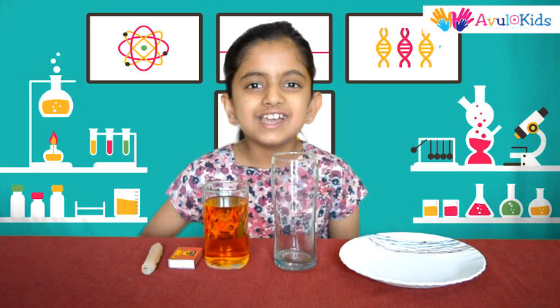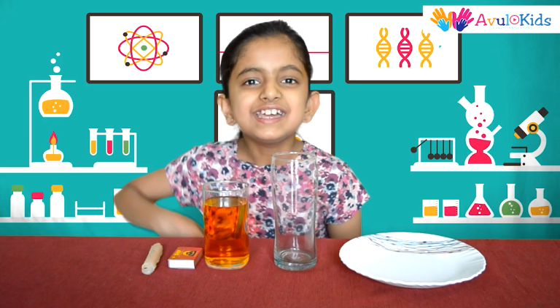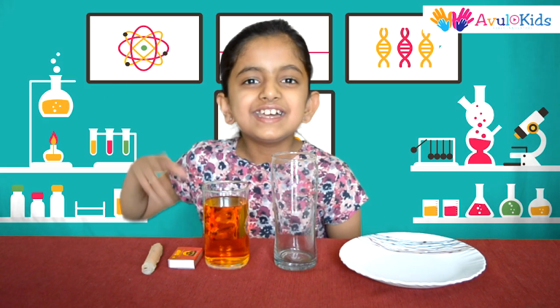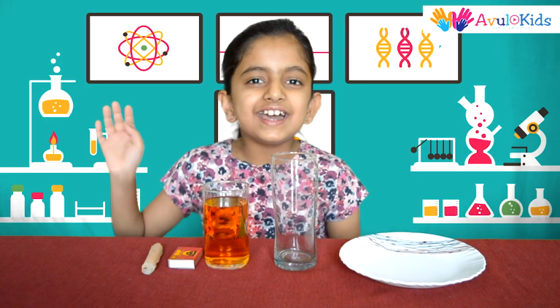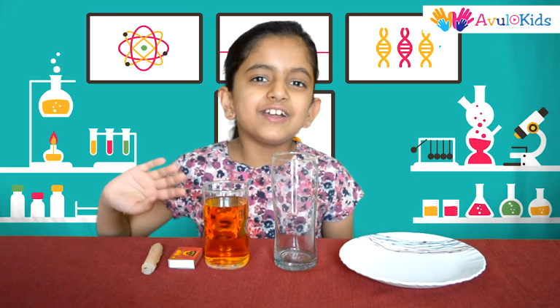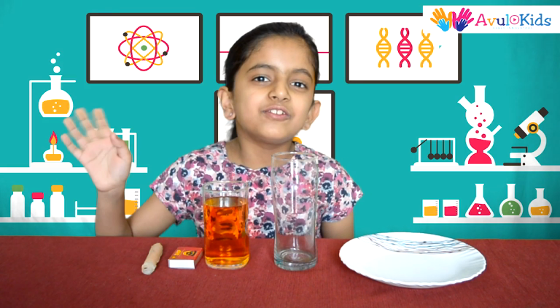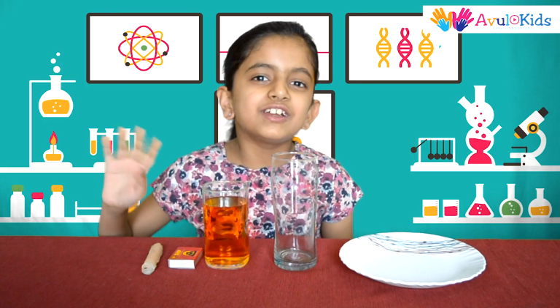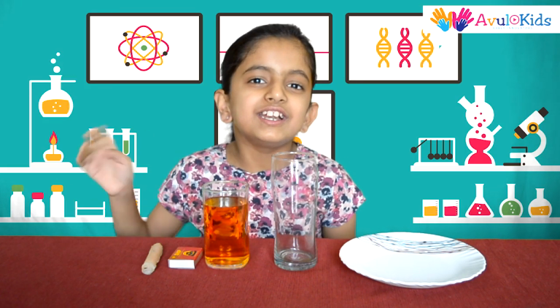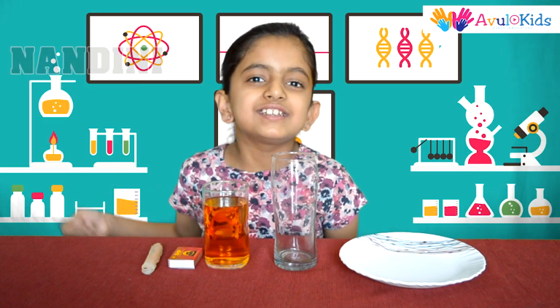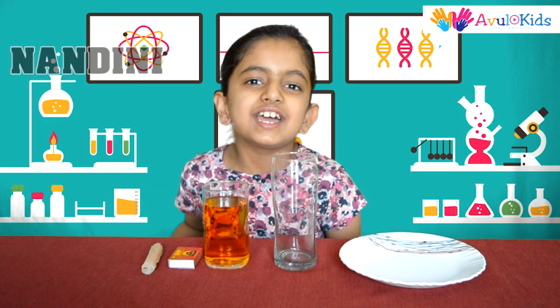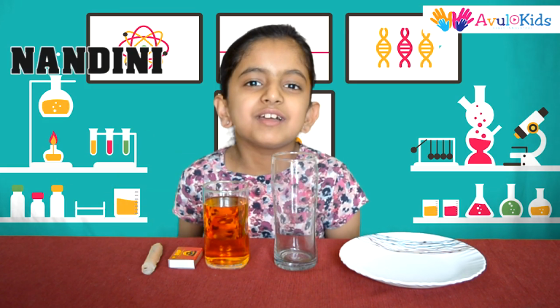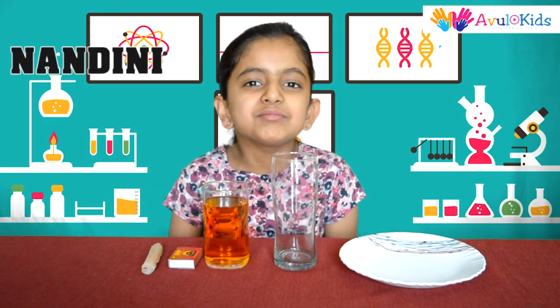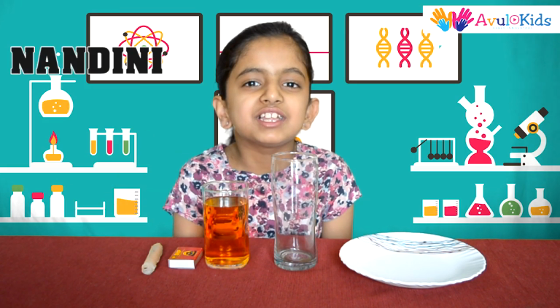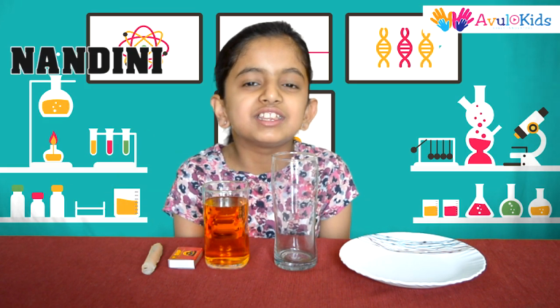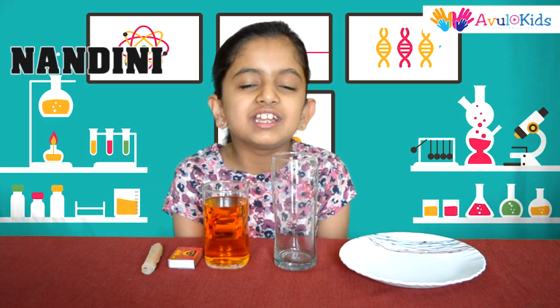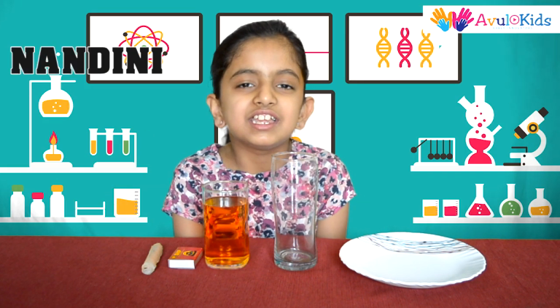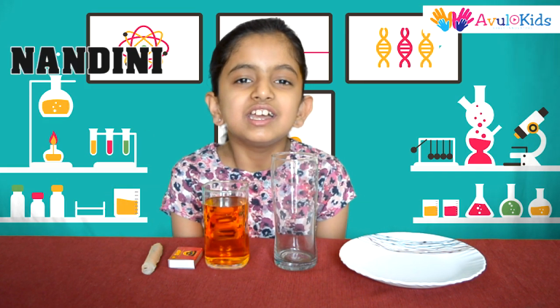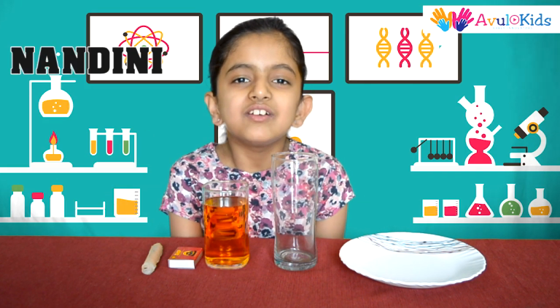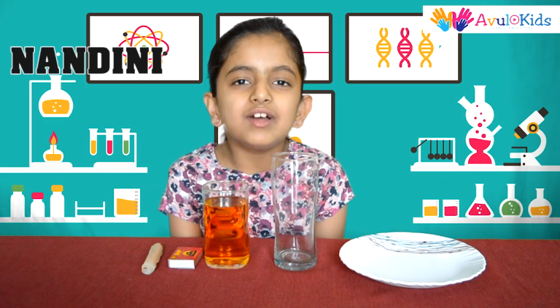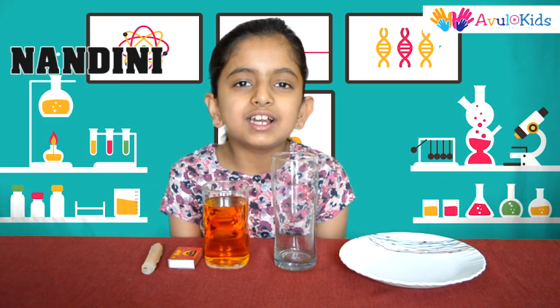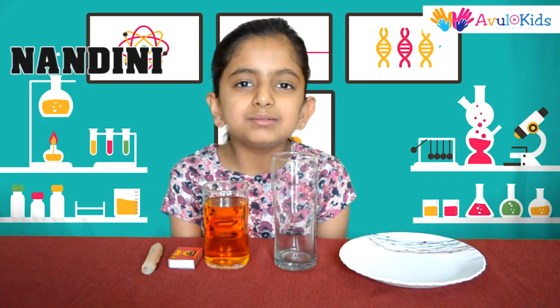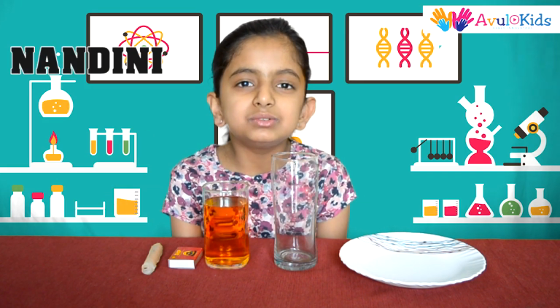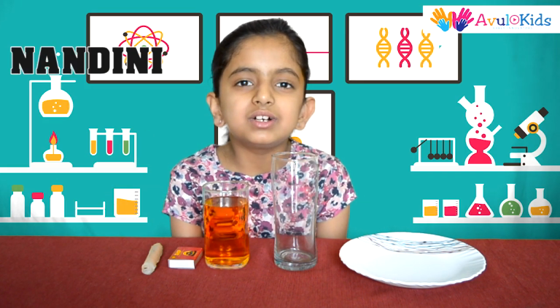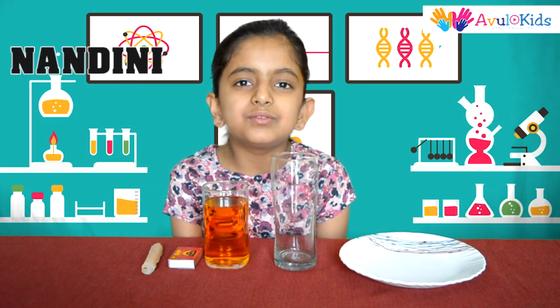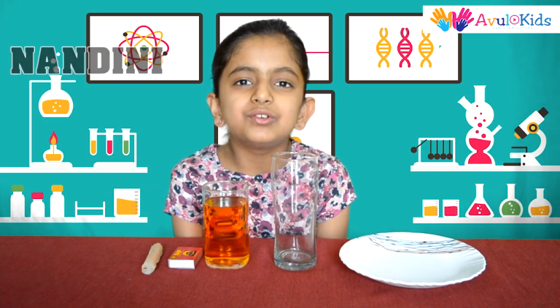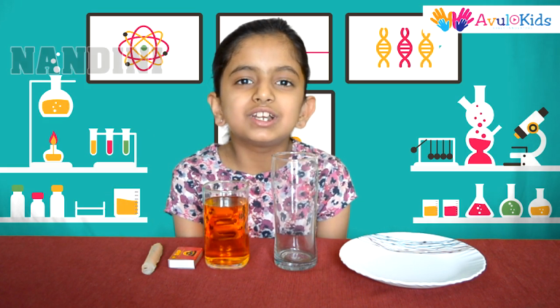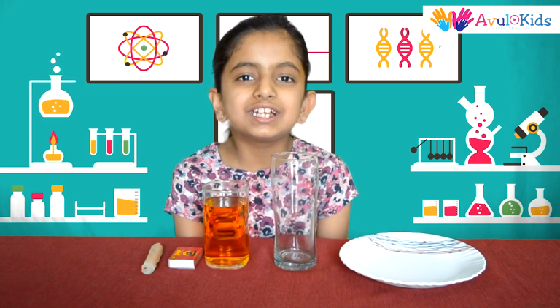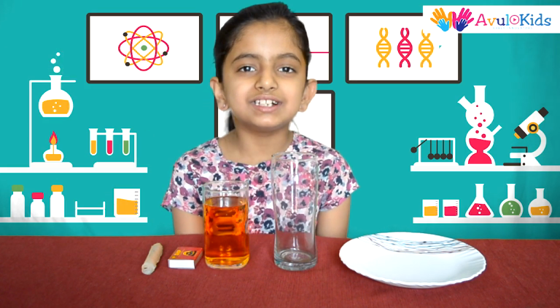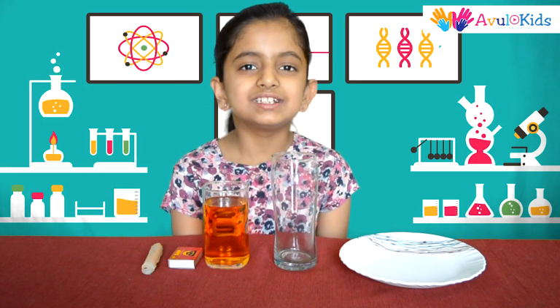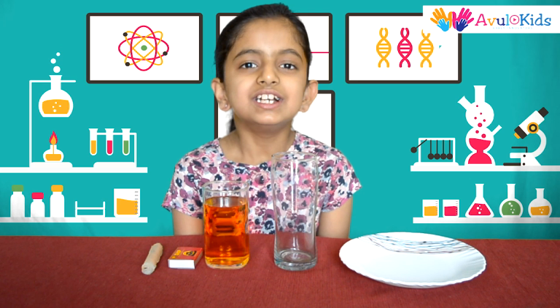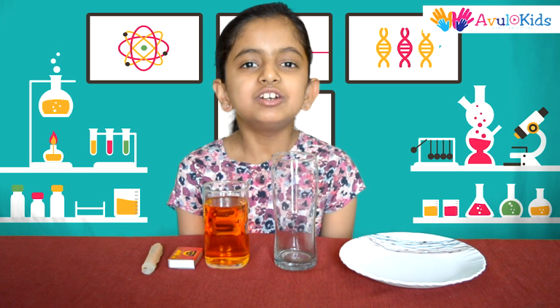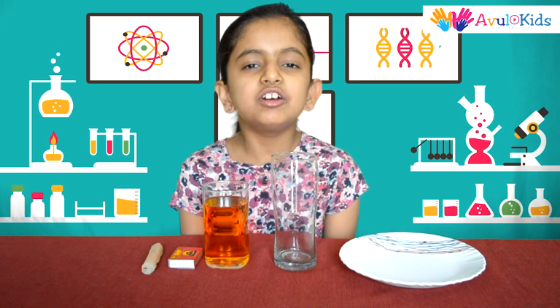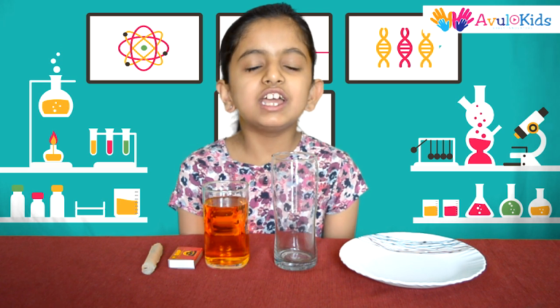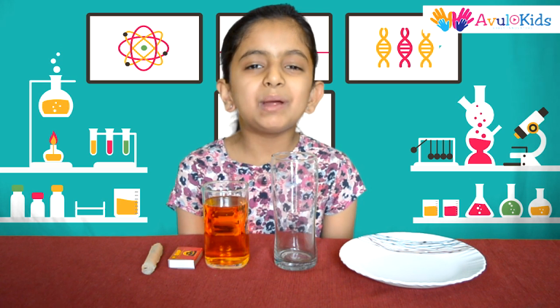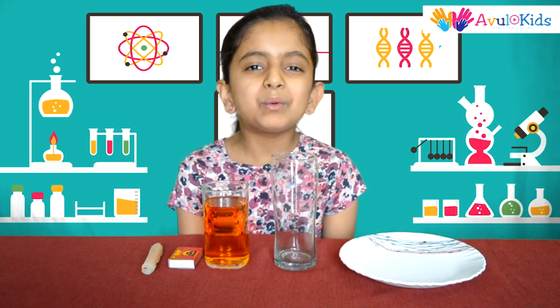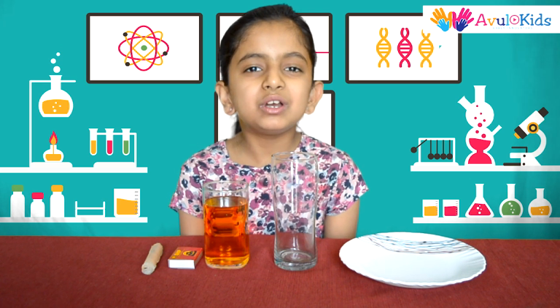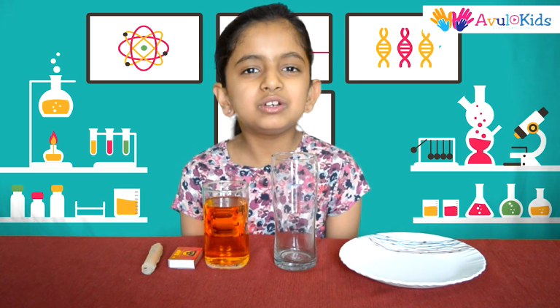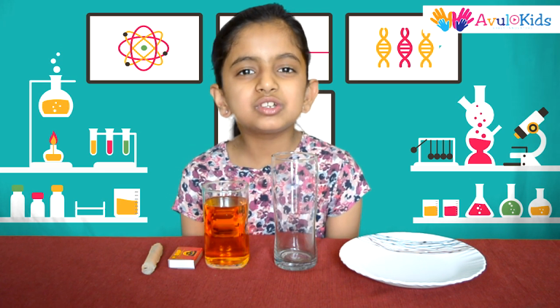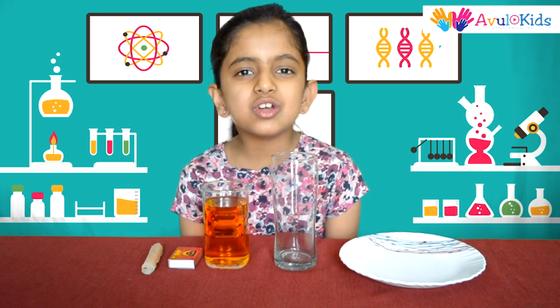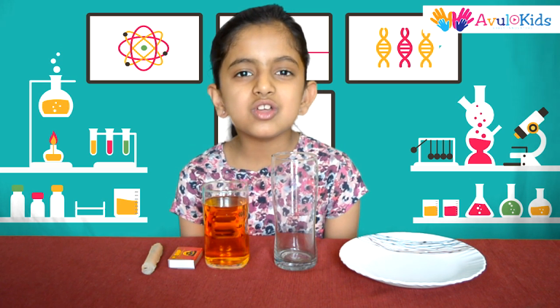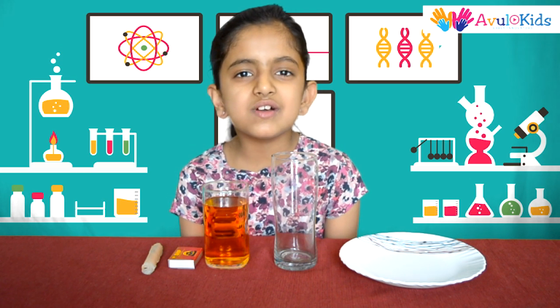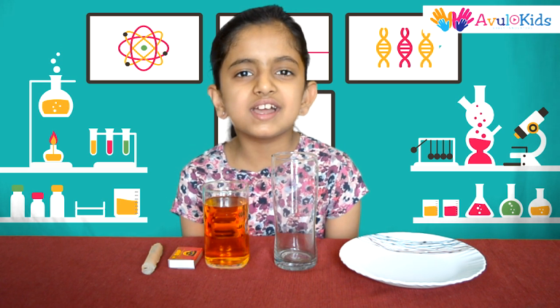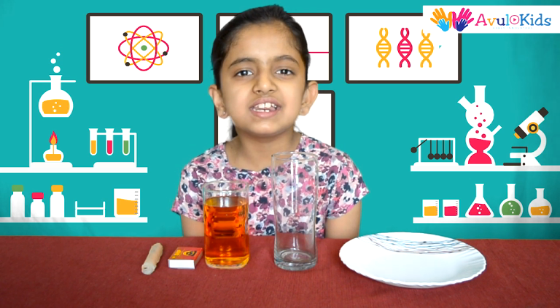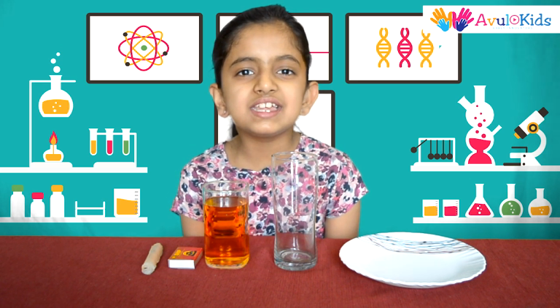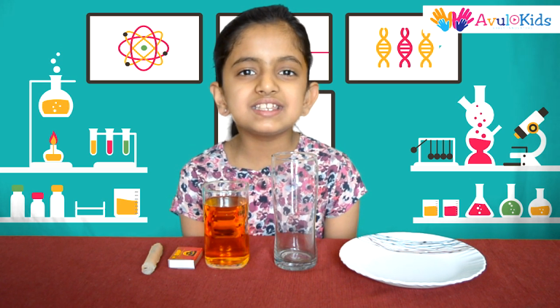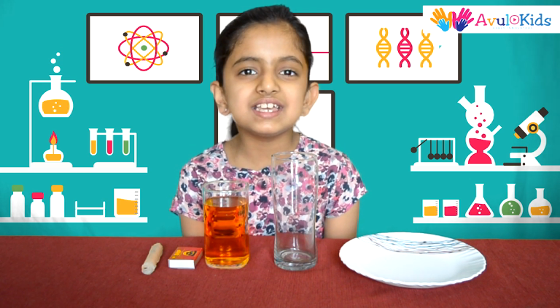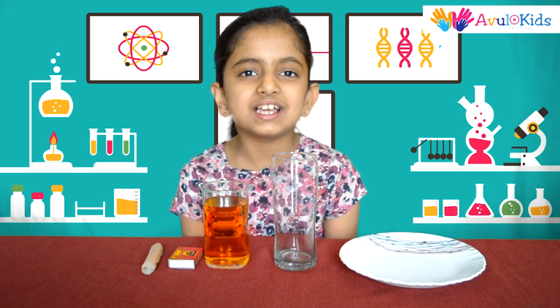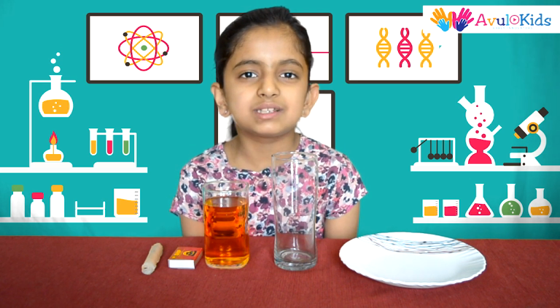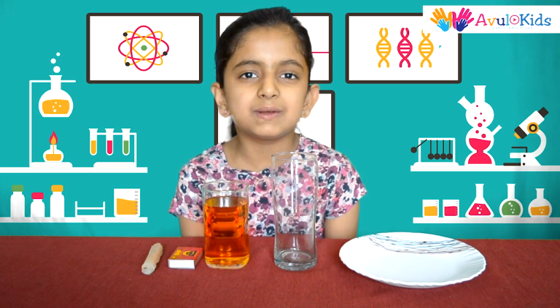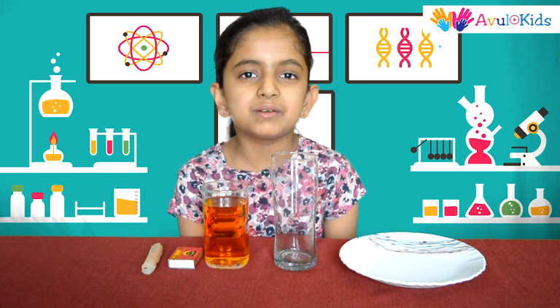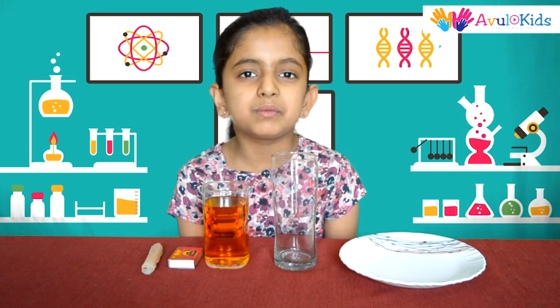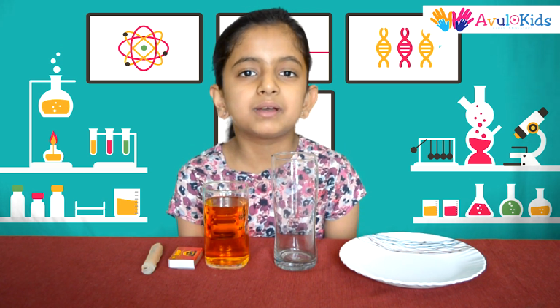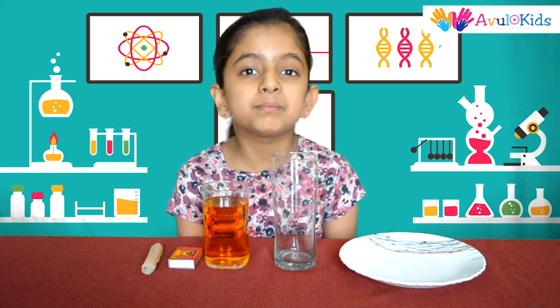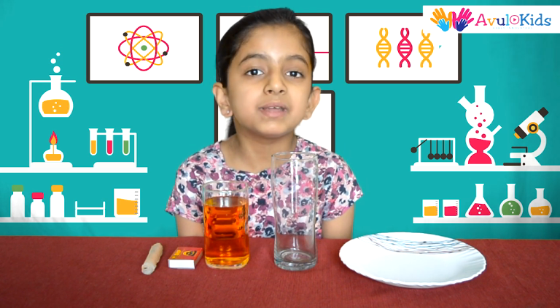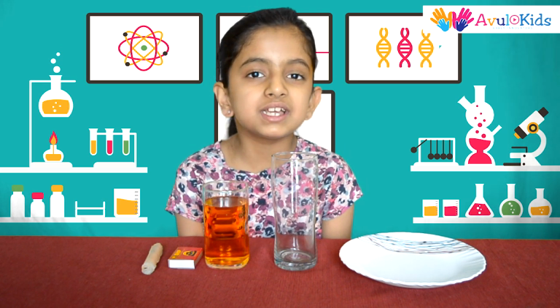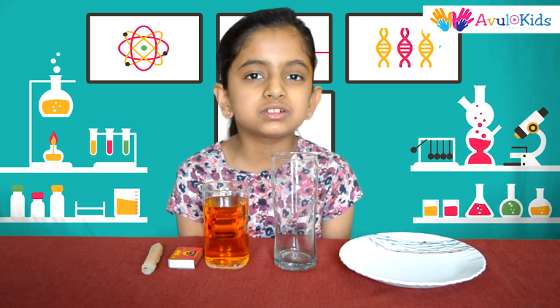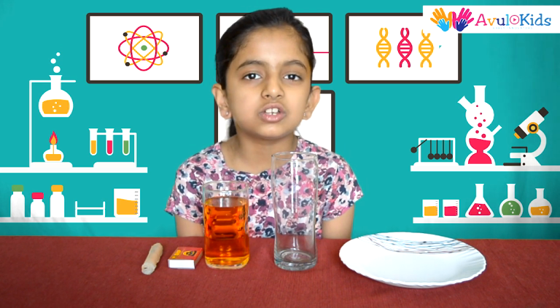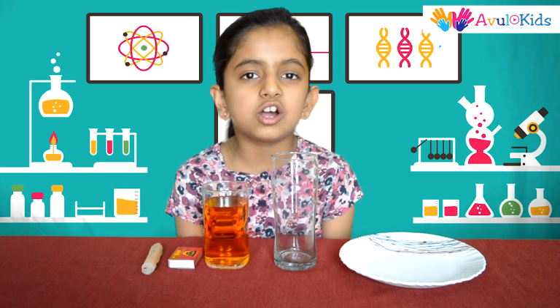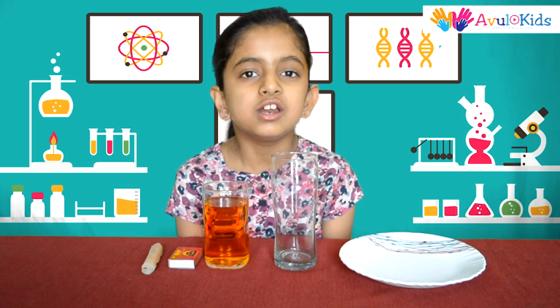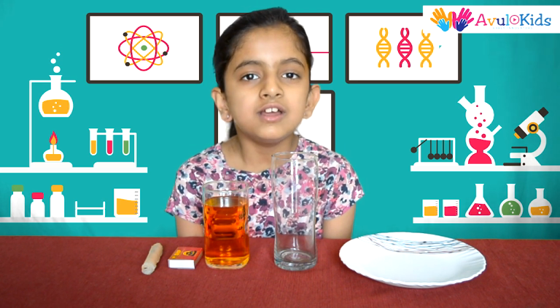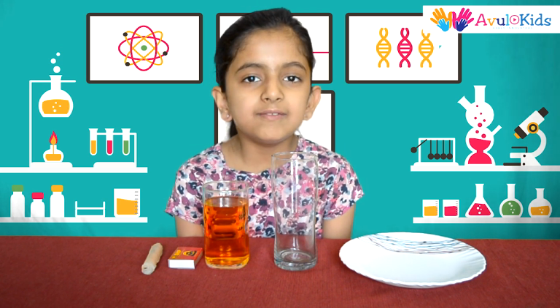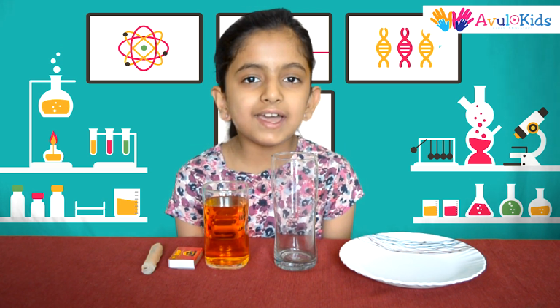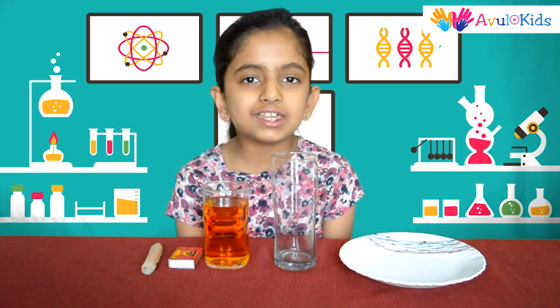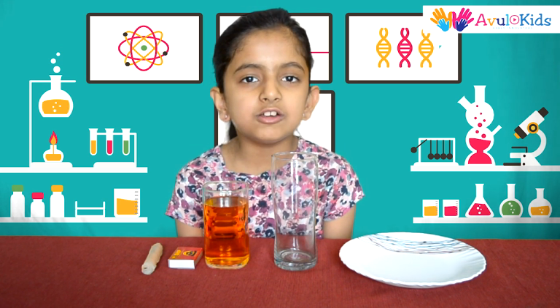Hi friends, I am Nandini. Welcome to Abul Kids. Today I am going to show you an easy experiment based on vacuum.